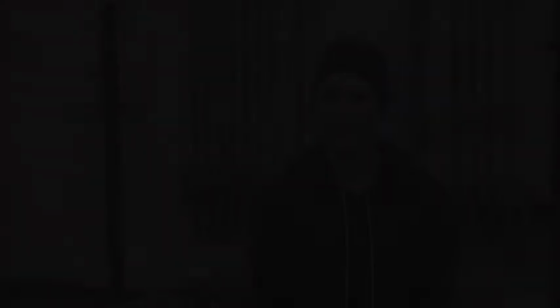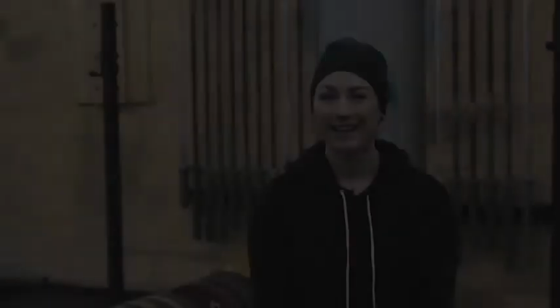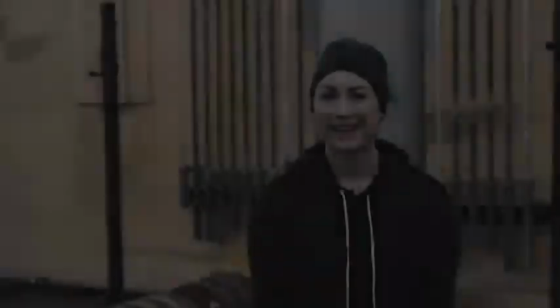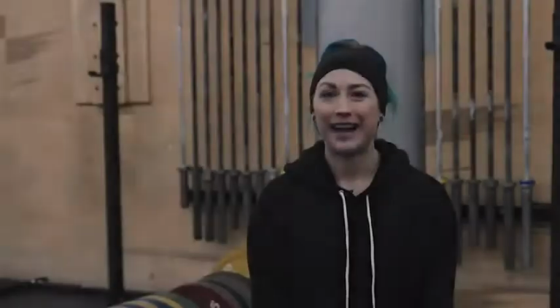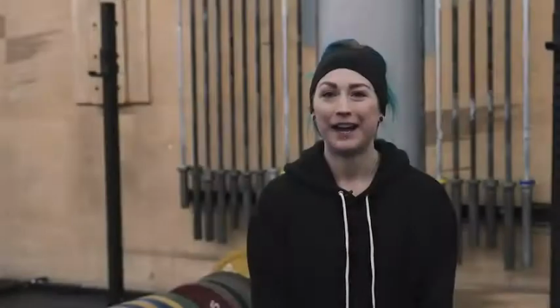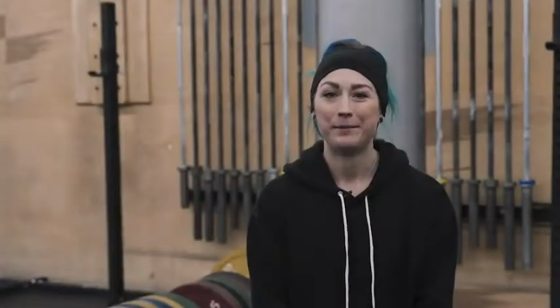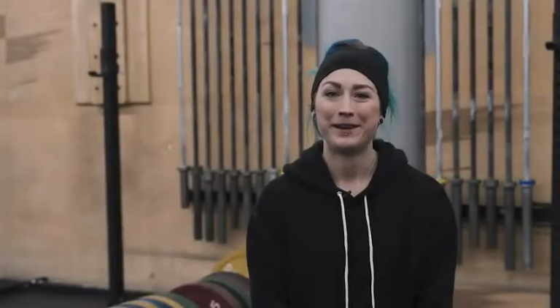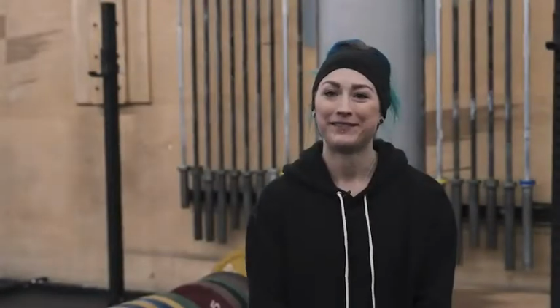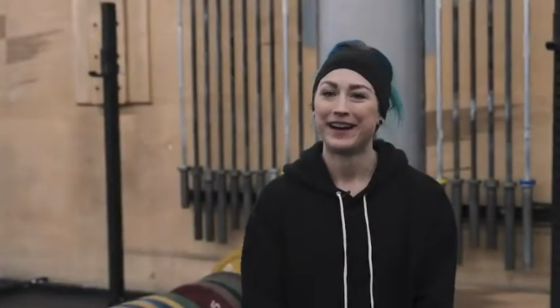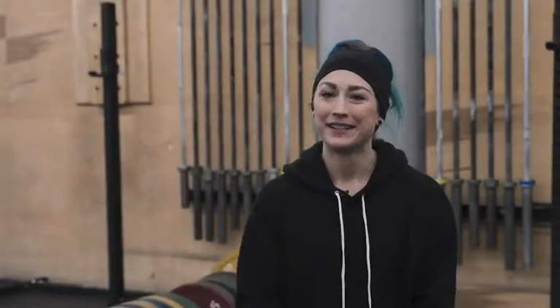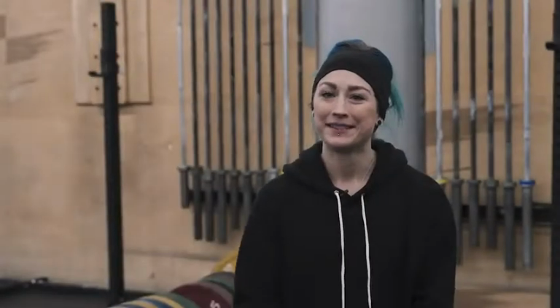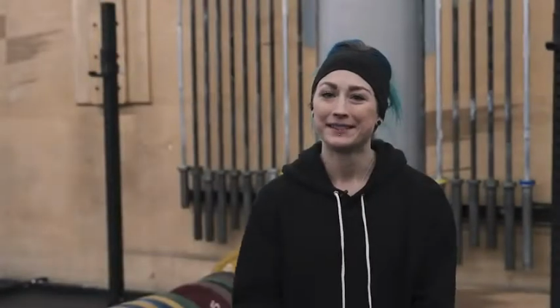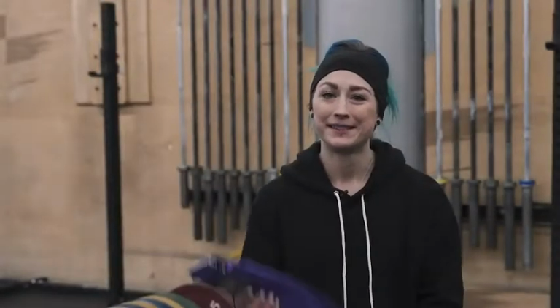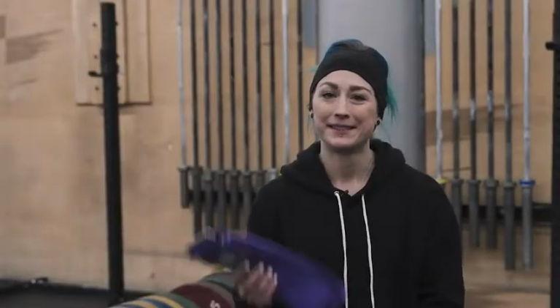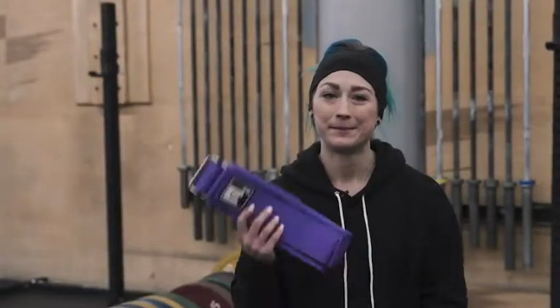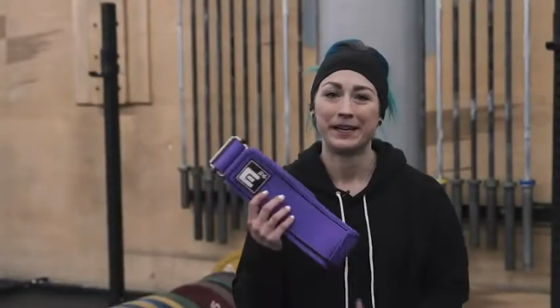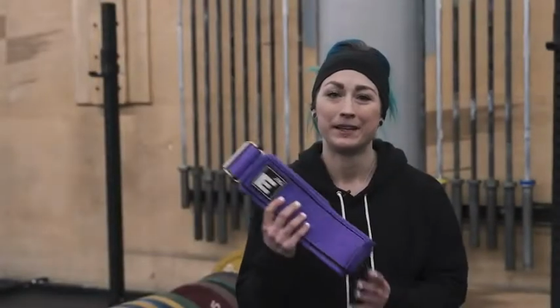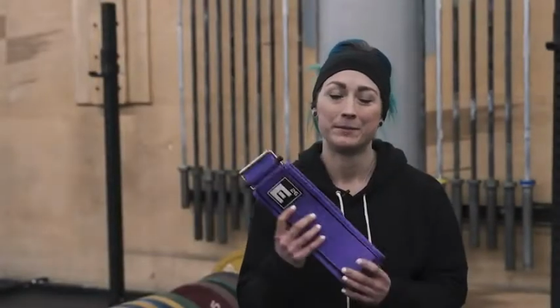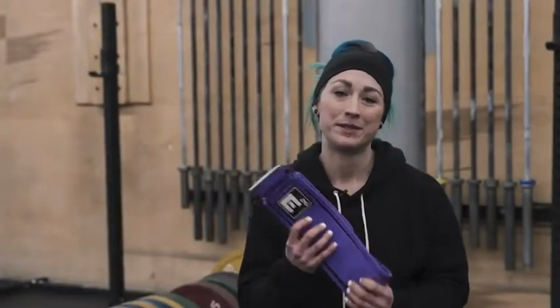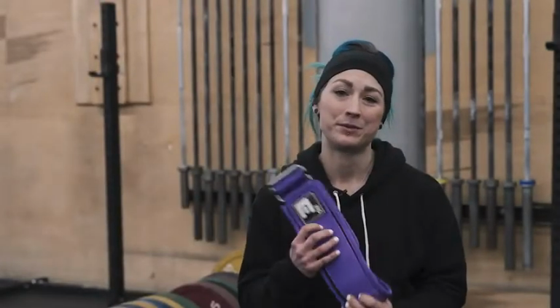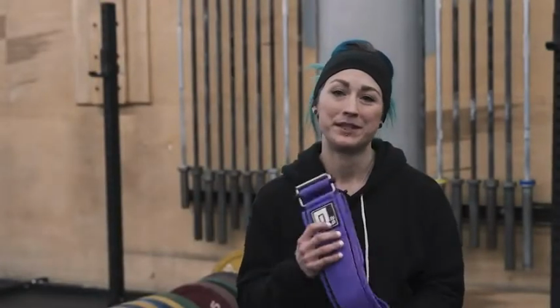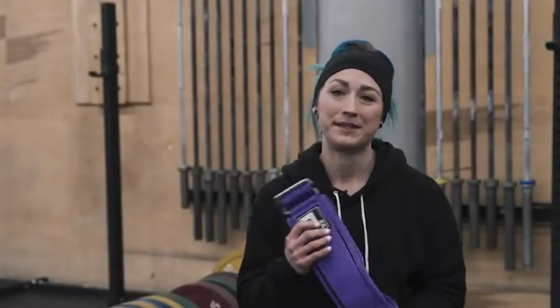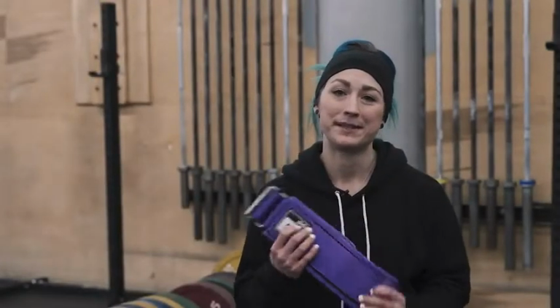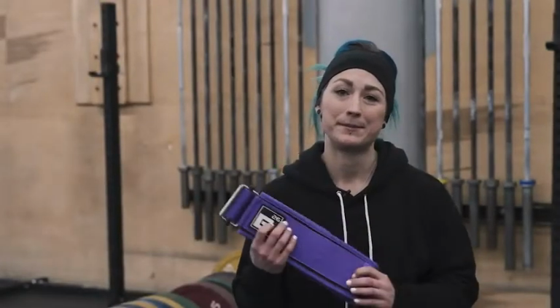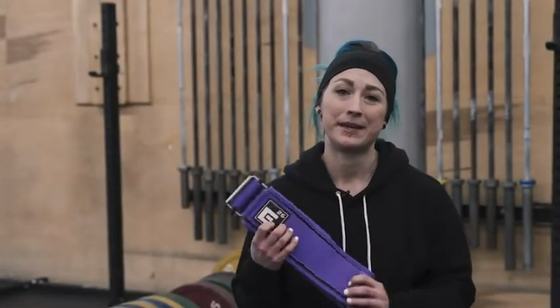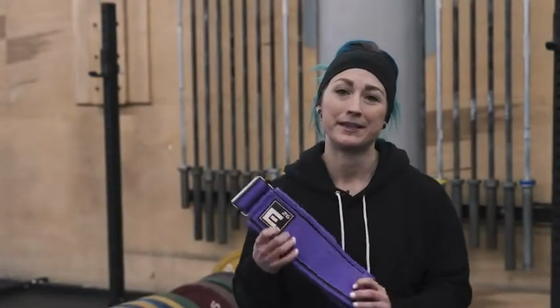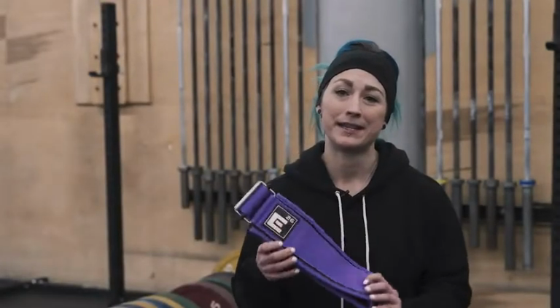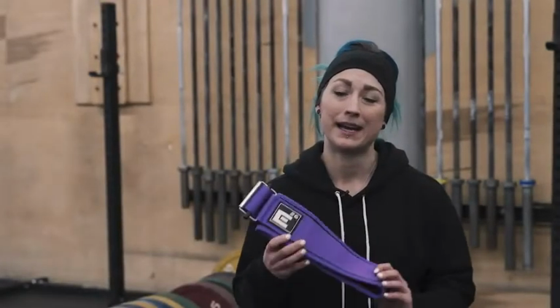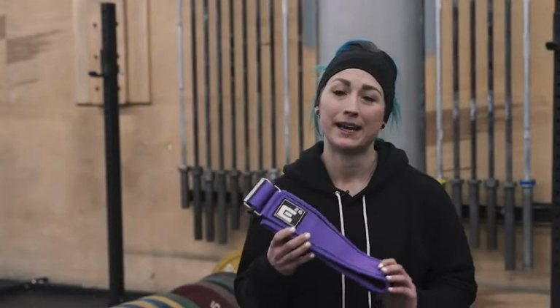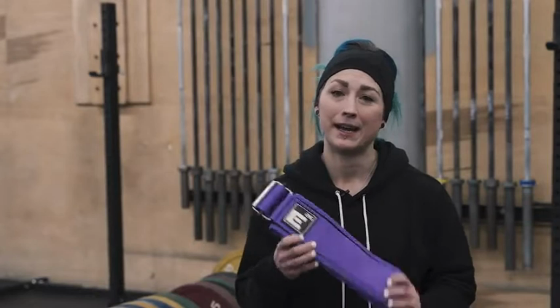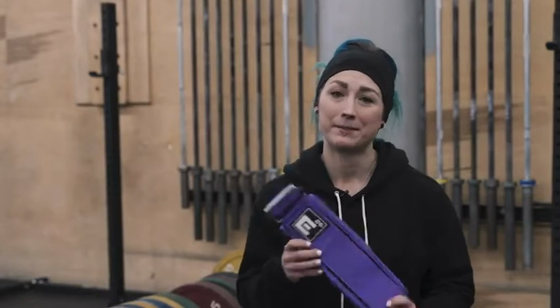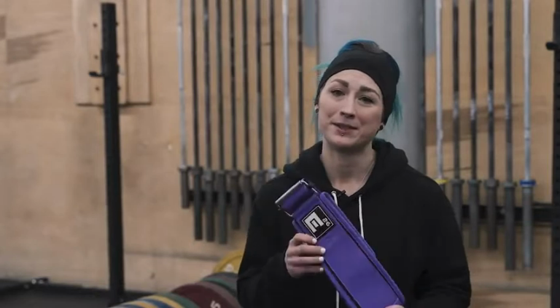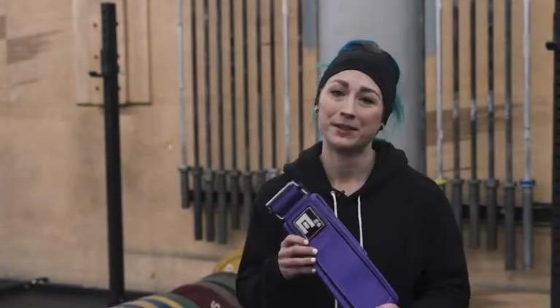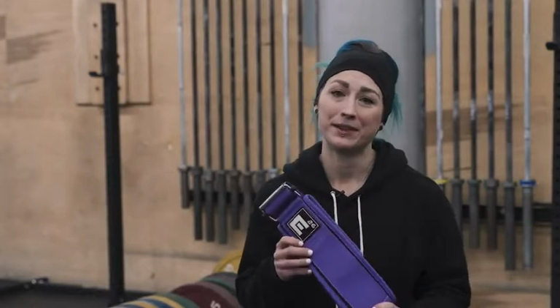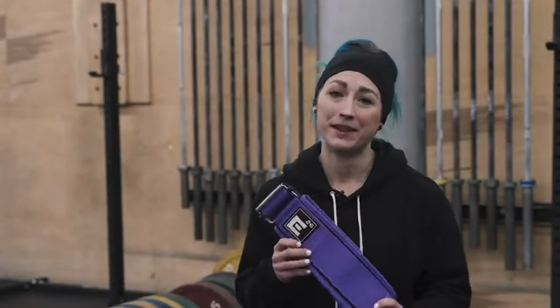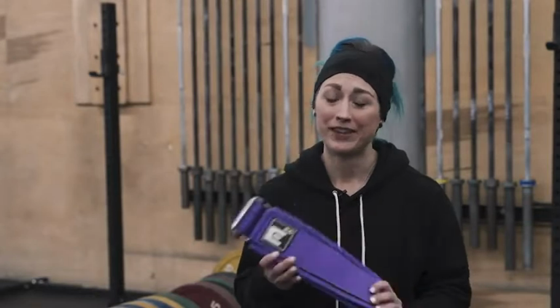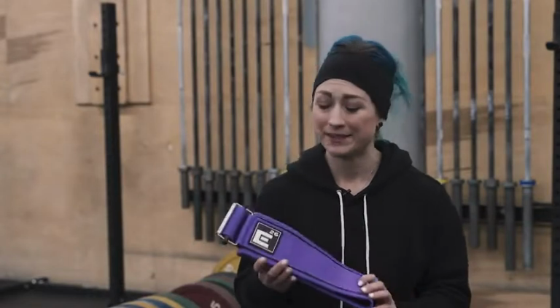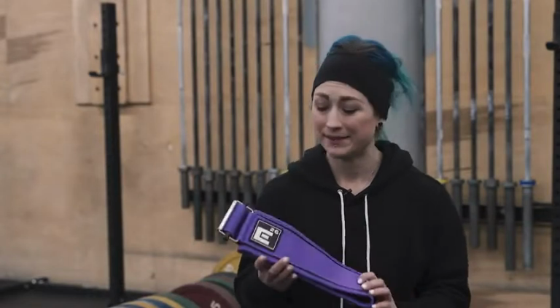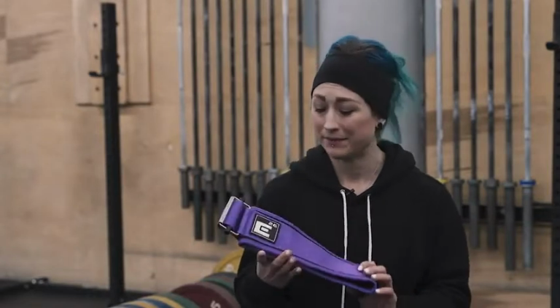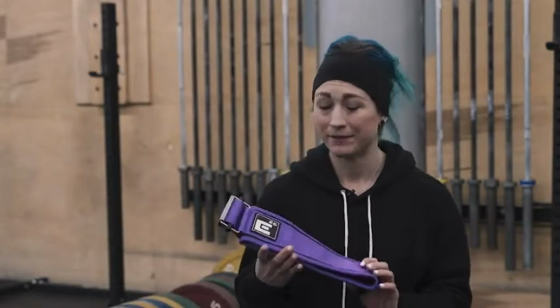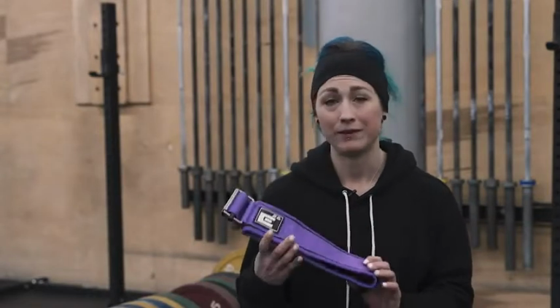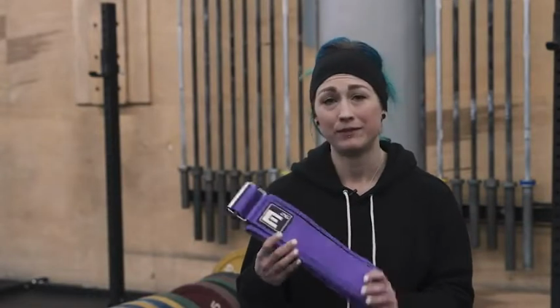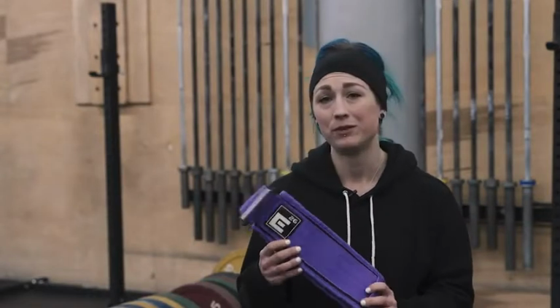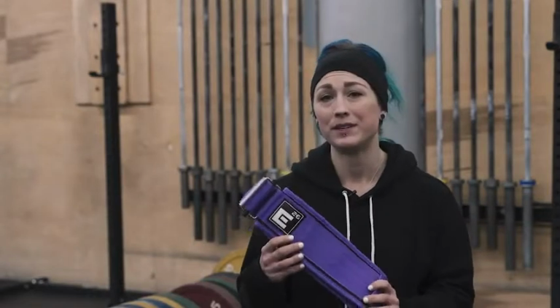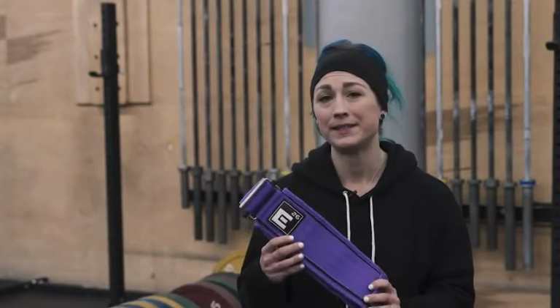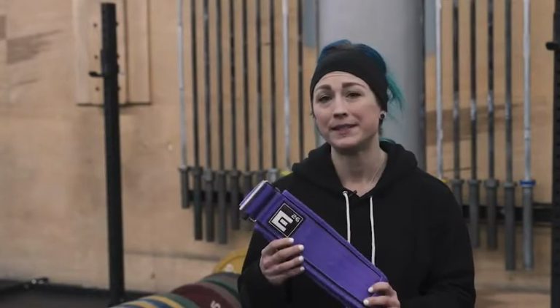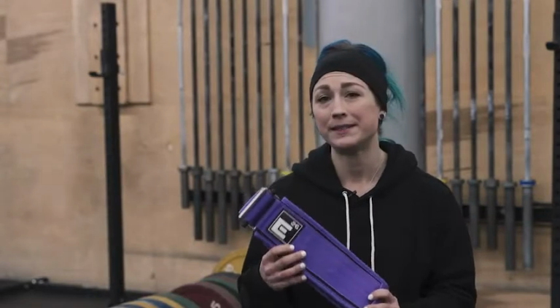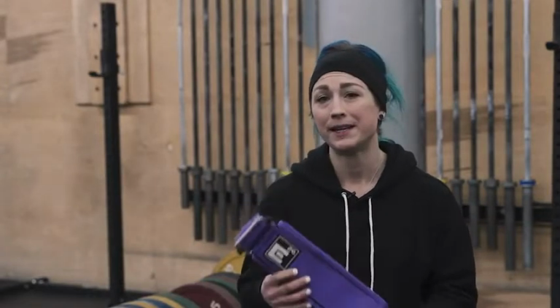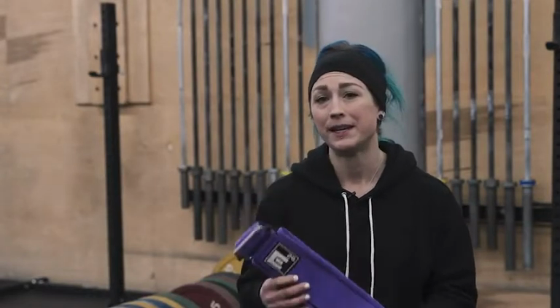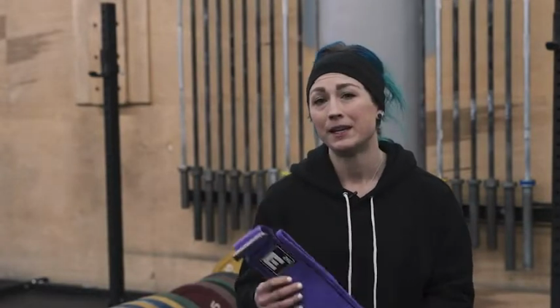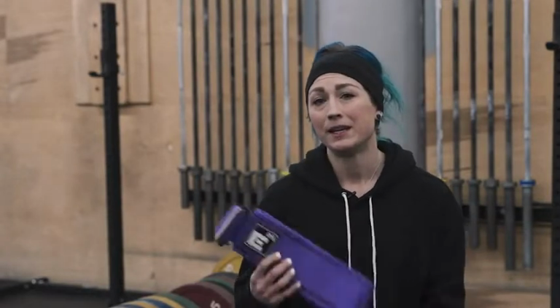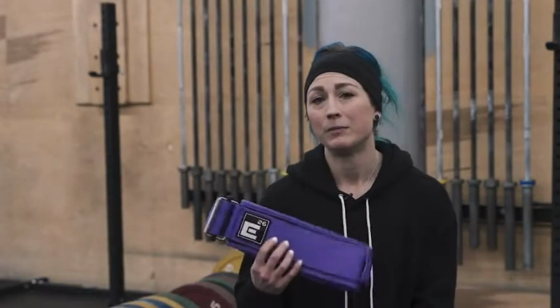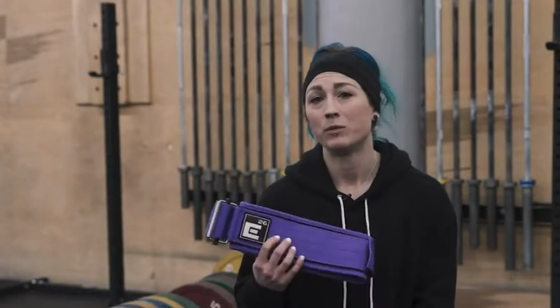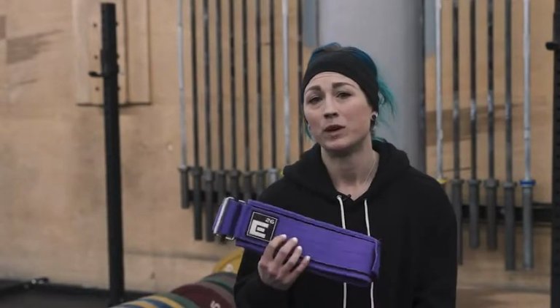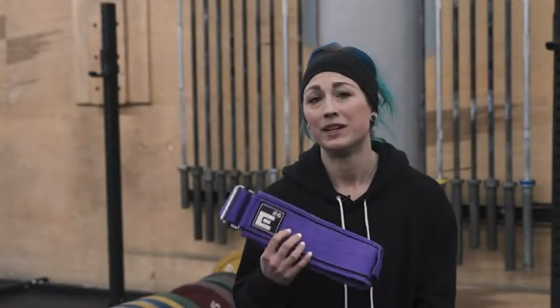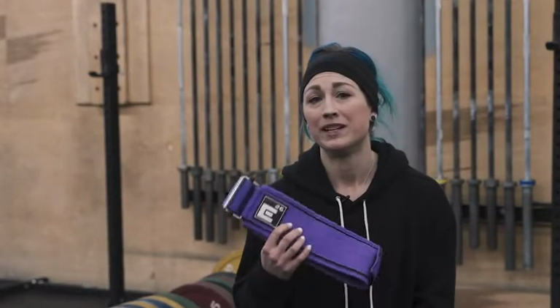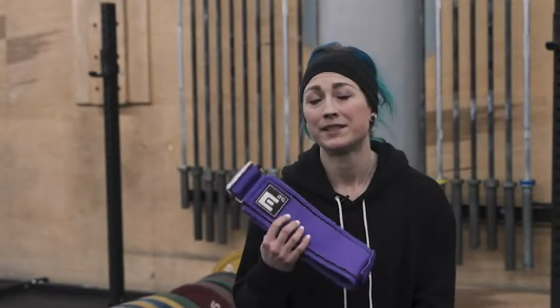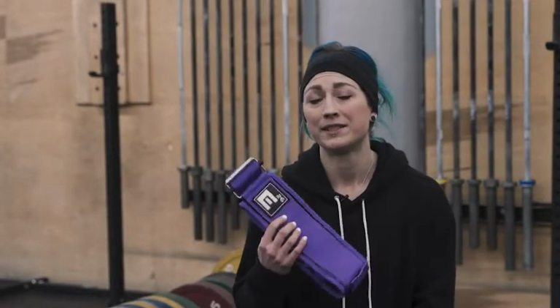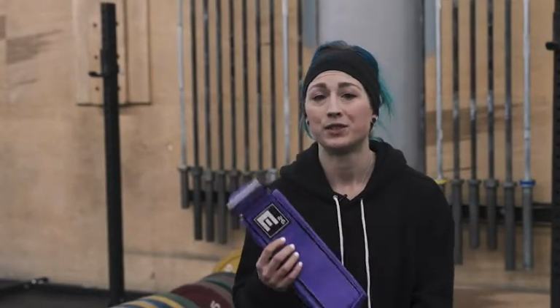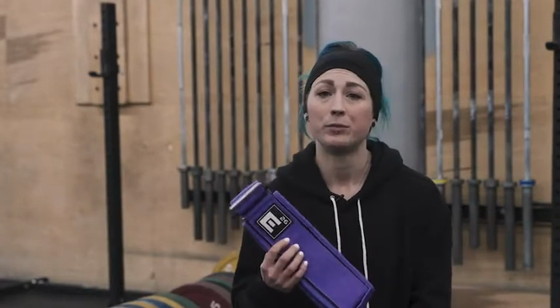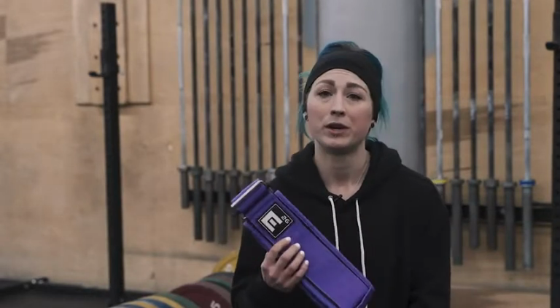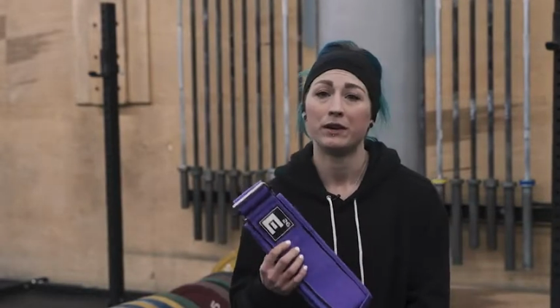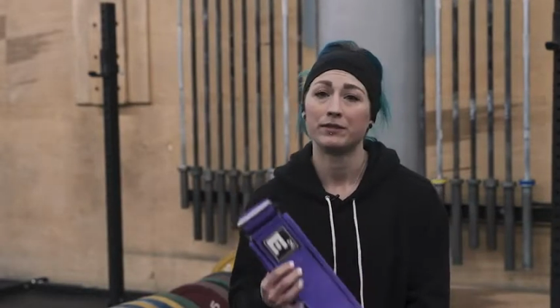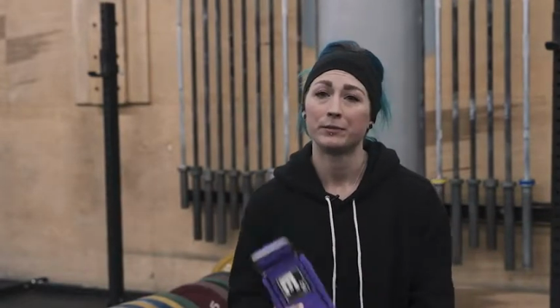Hi, I'm Meg Fox. This is my Element 26 belt. I absolutely love it for a few reasons. Number one, it's super comfortable.